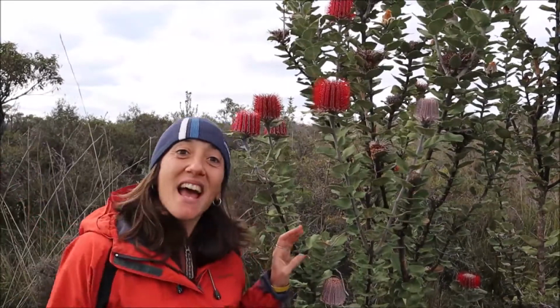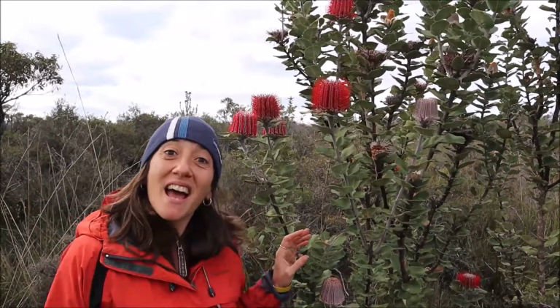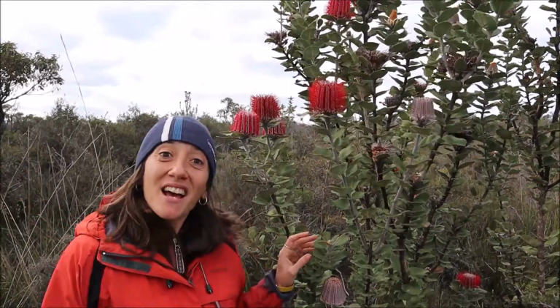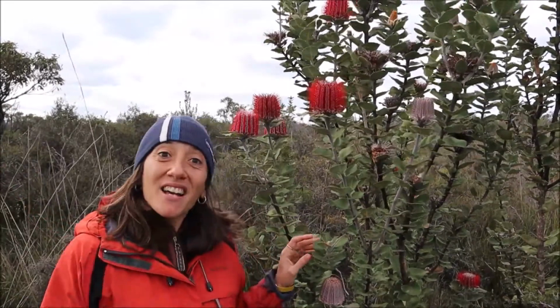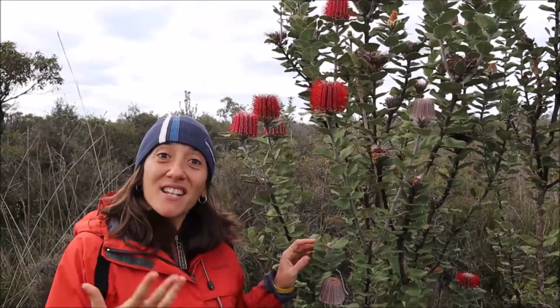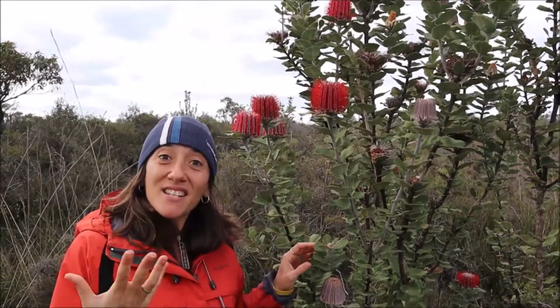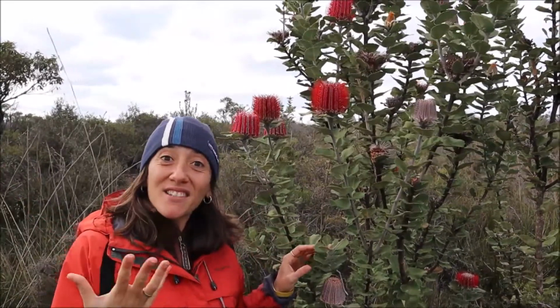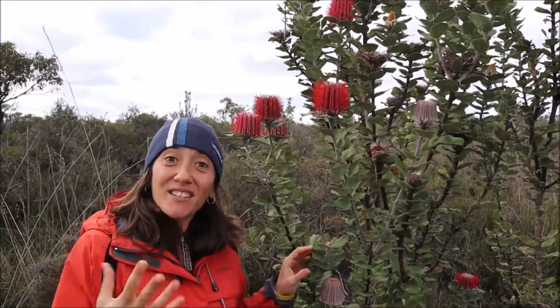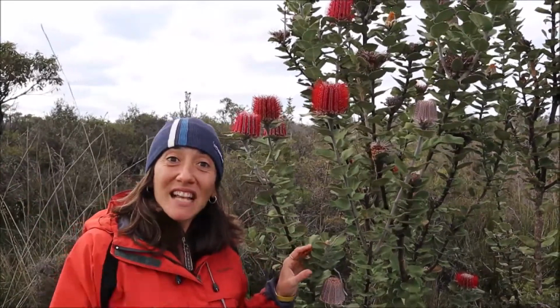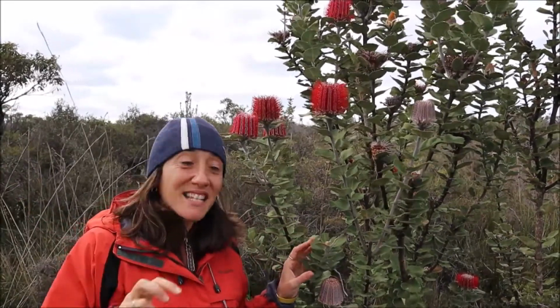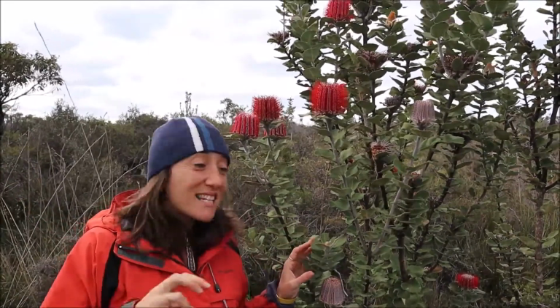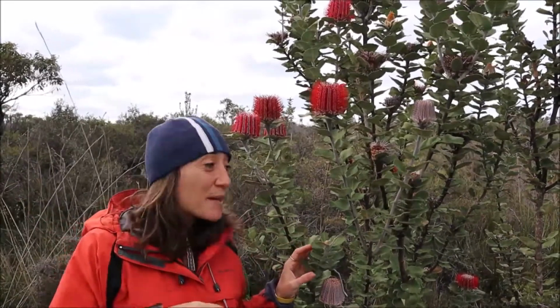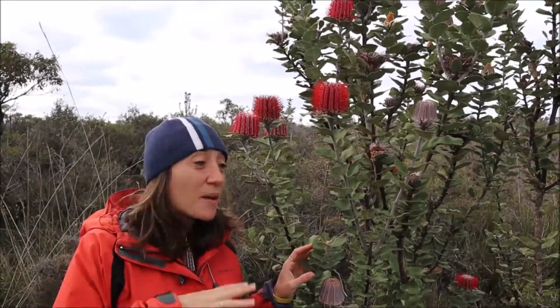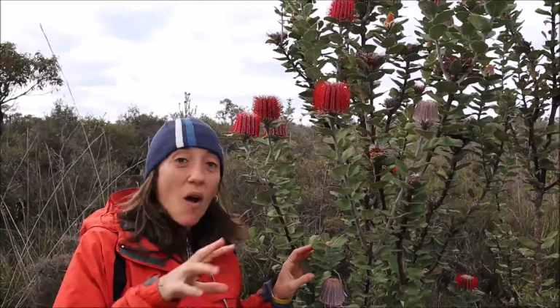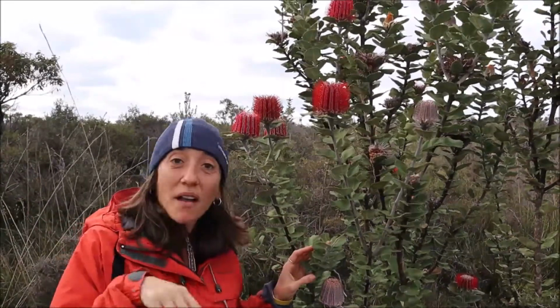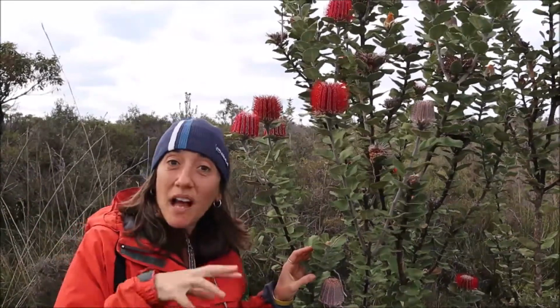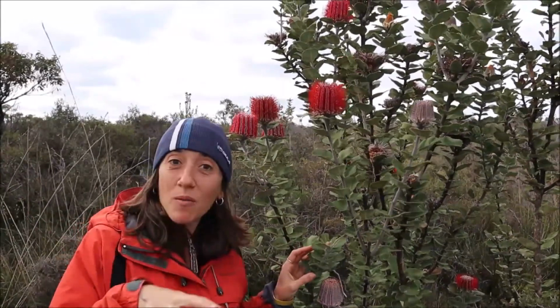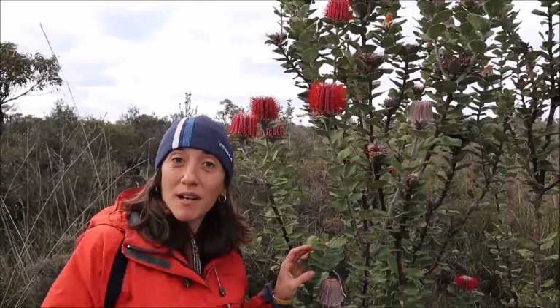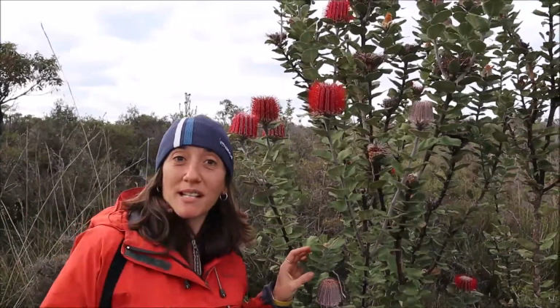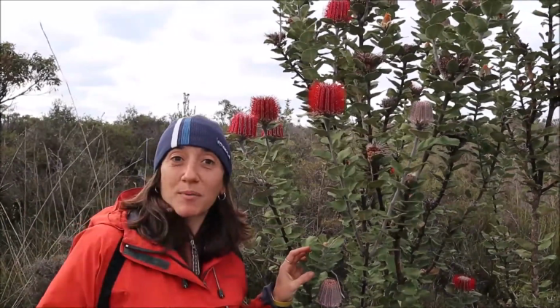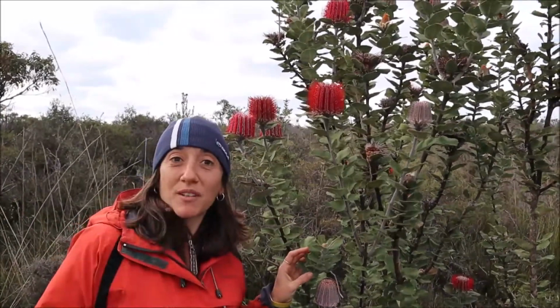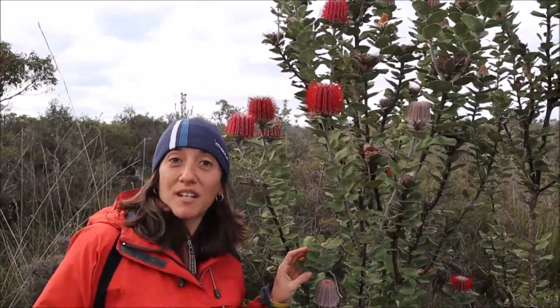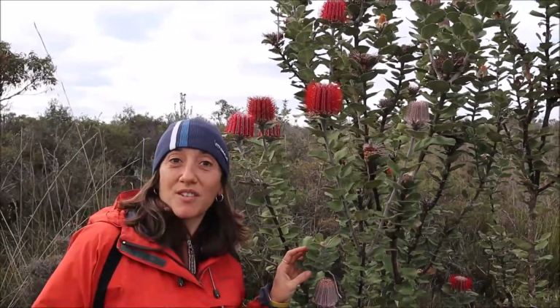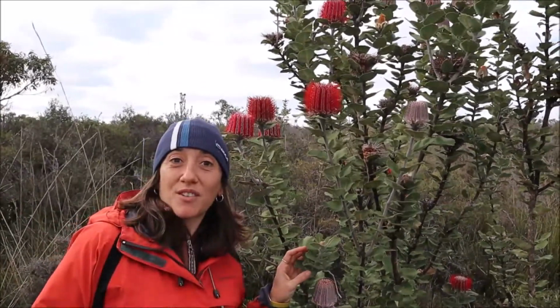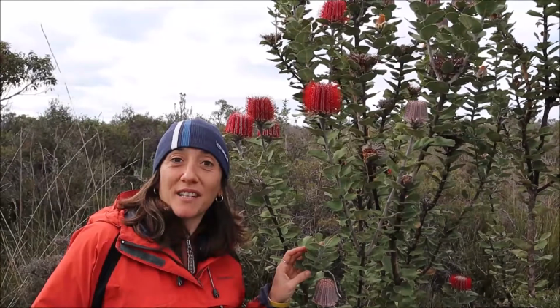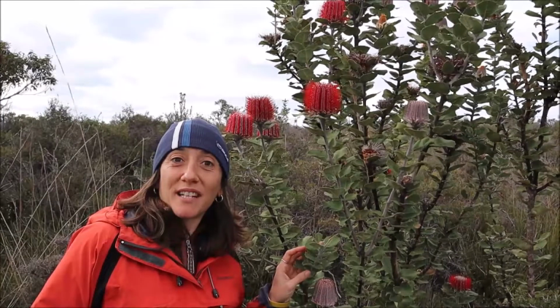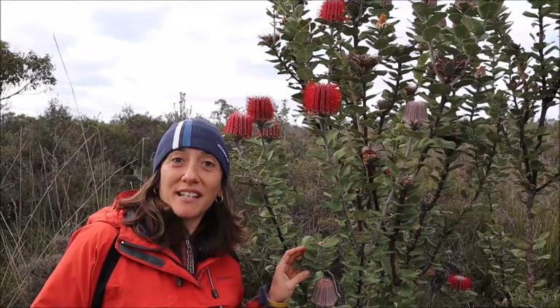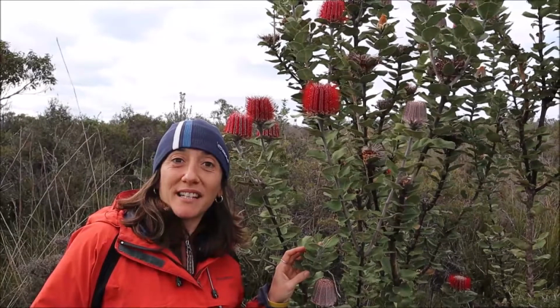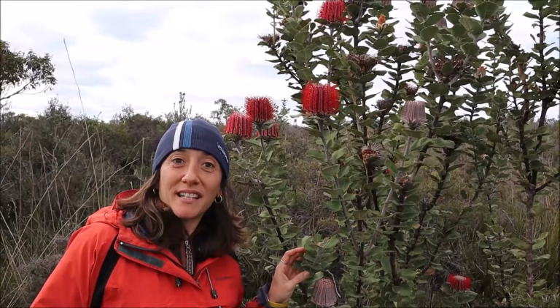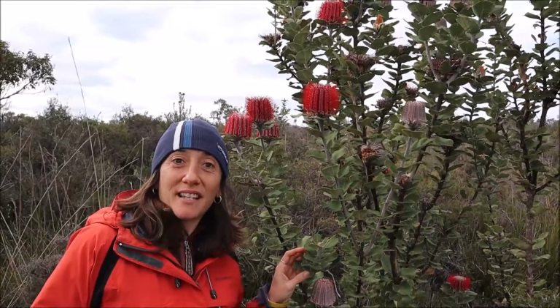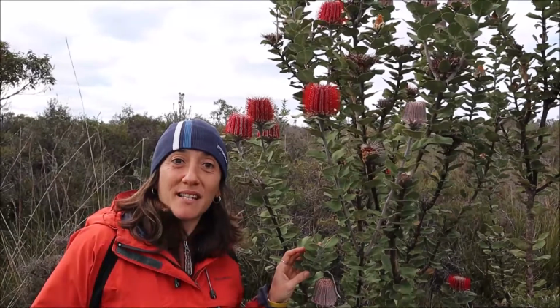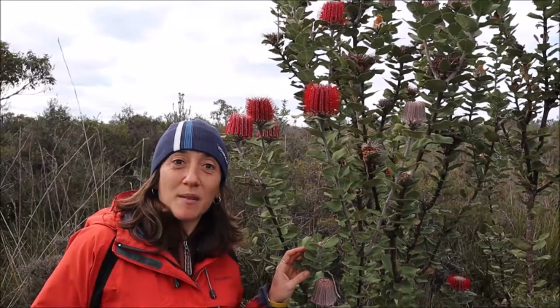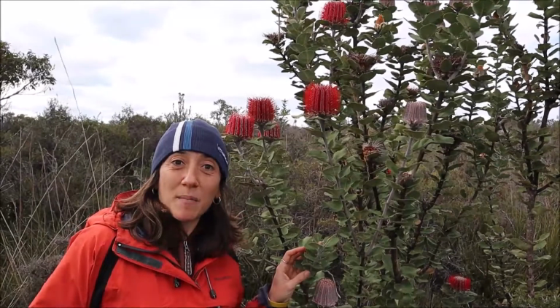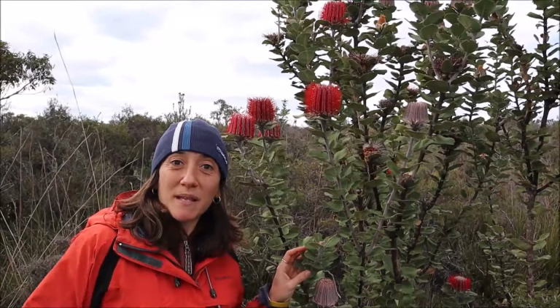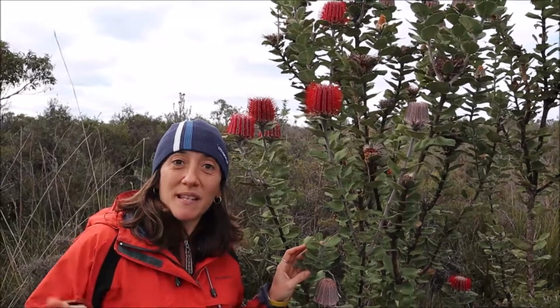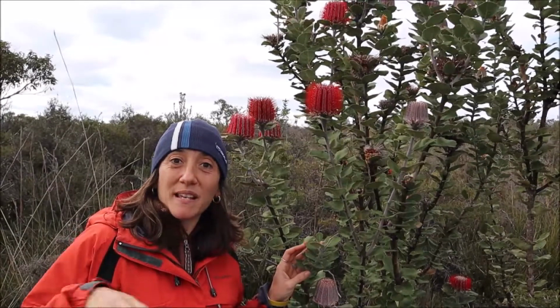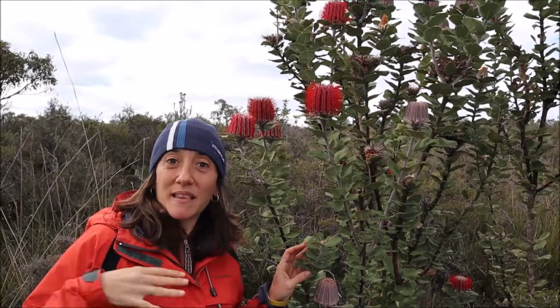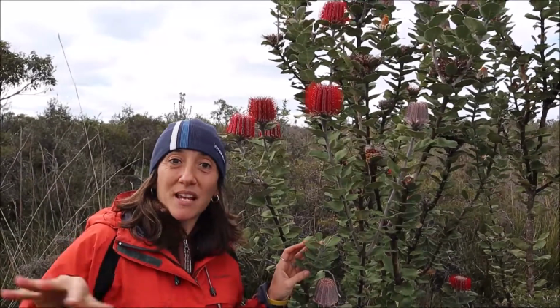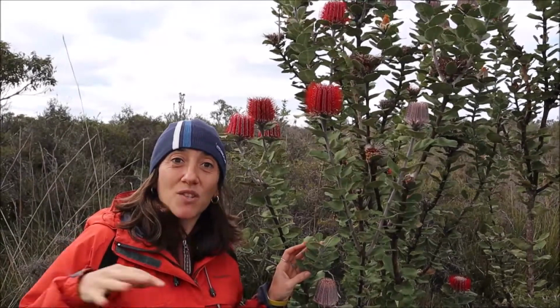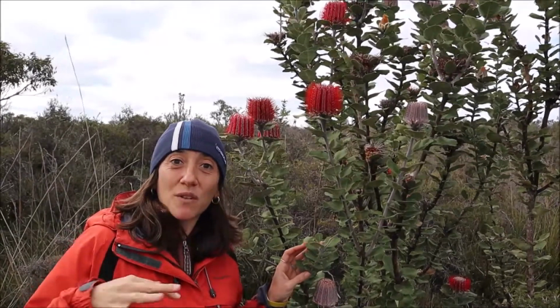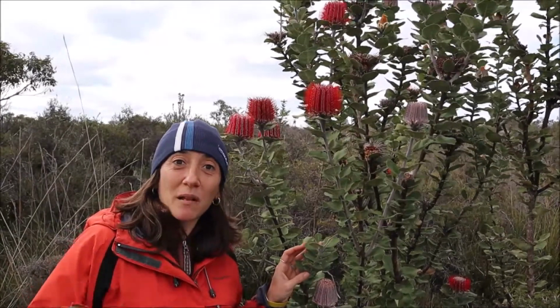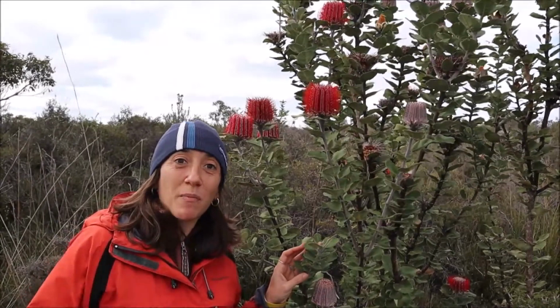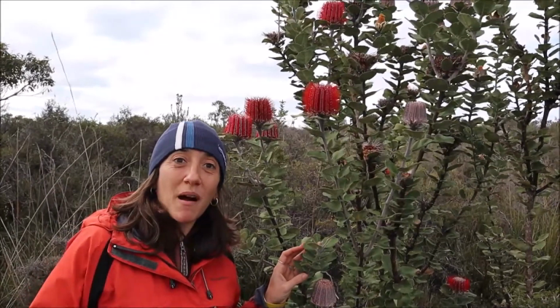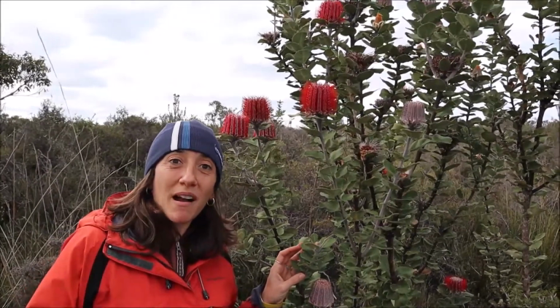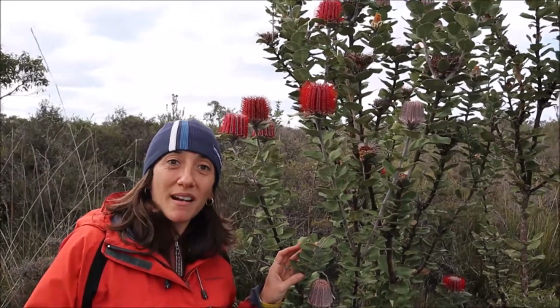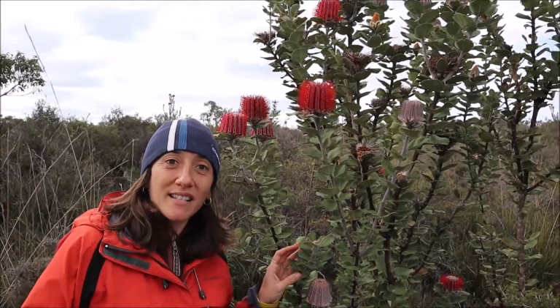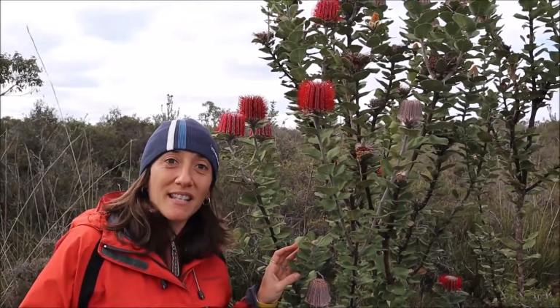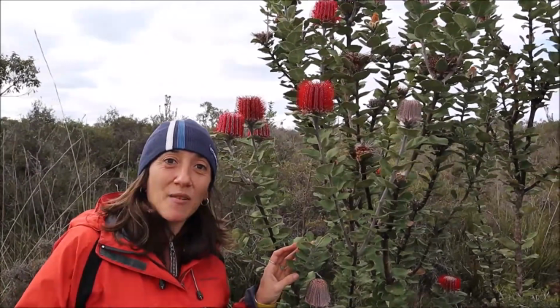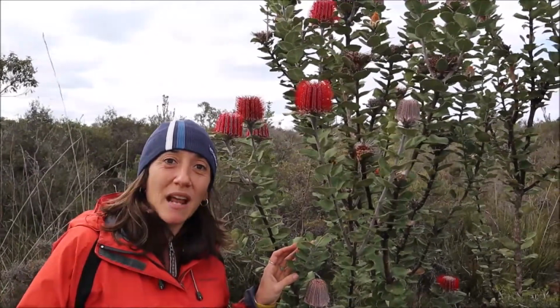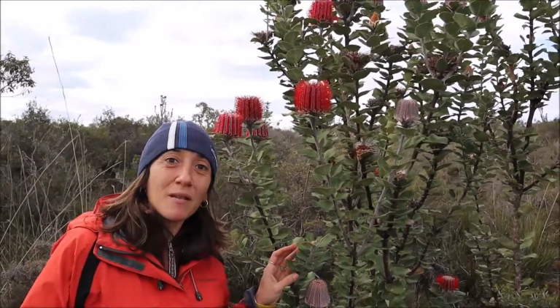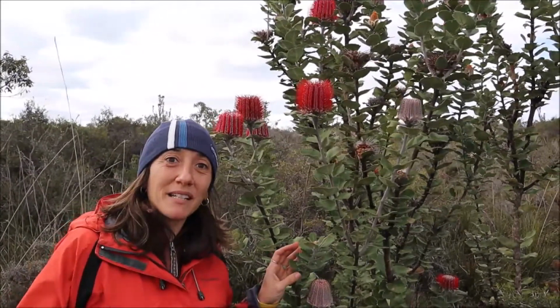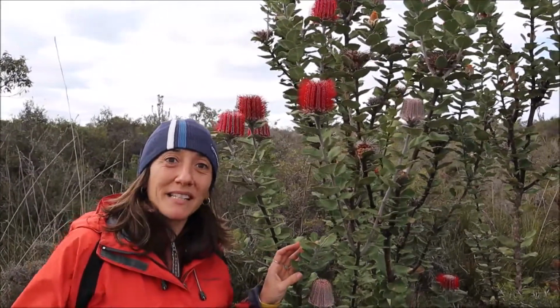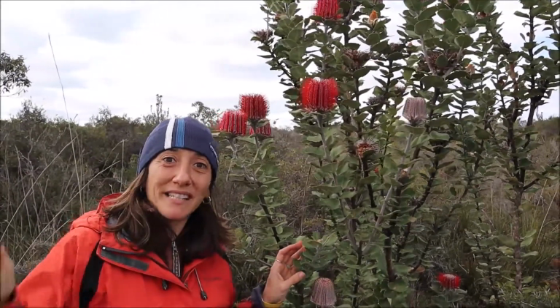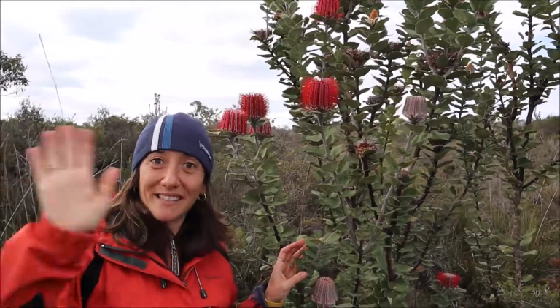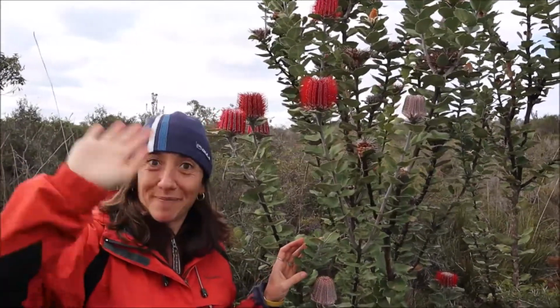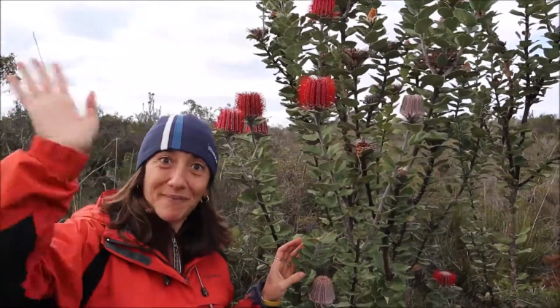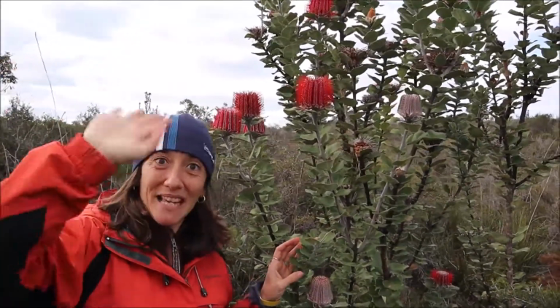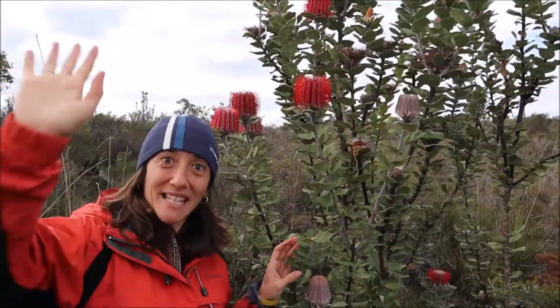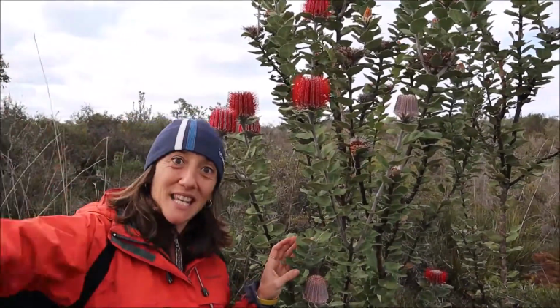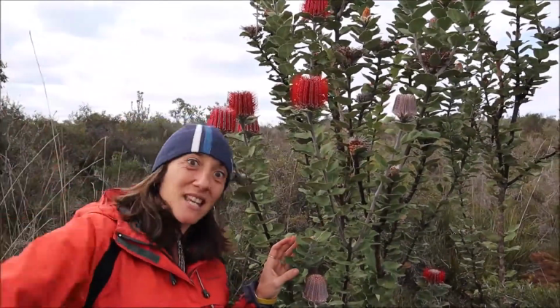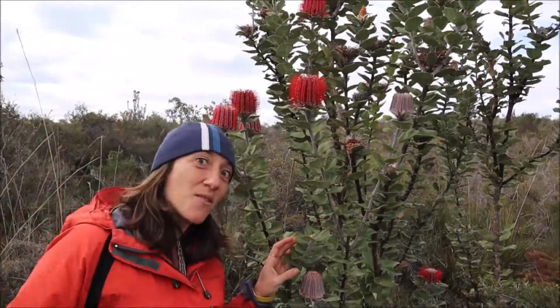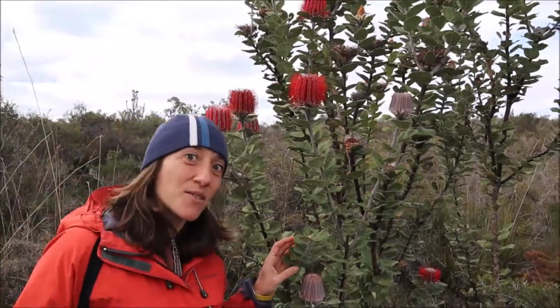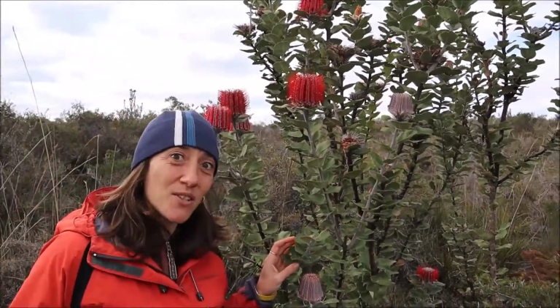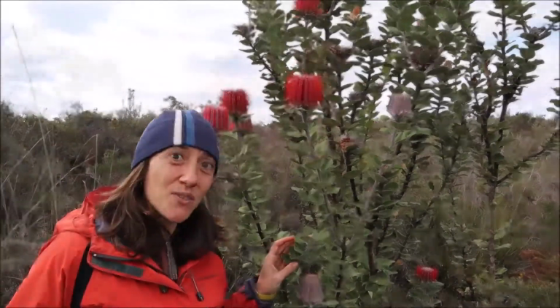So let's keep going with our exploration in these amazing national parks down in Albany. See you soon!